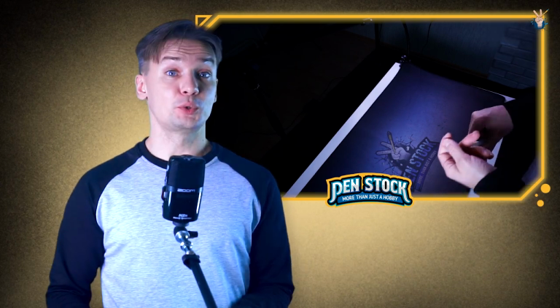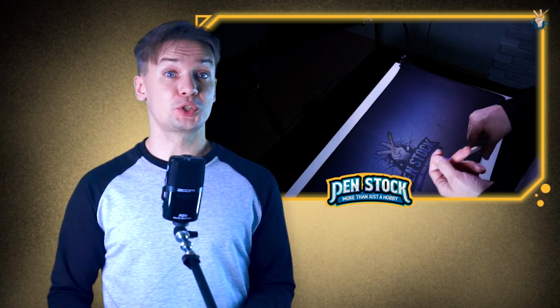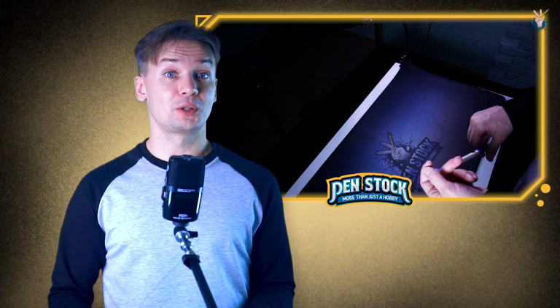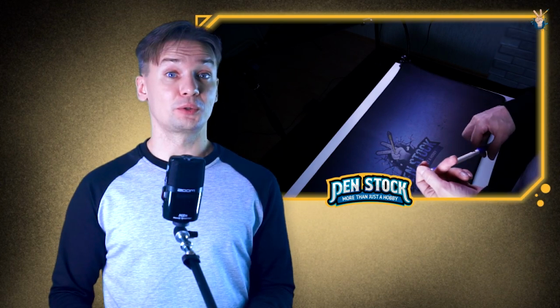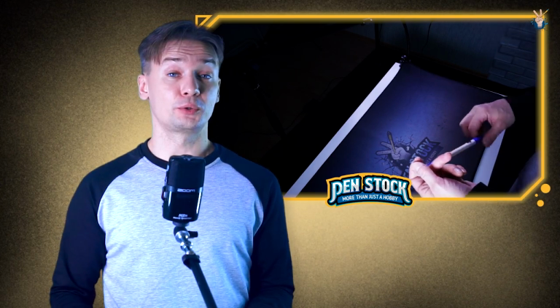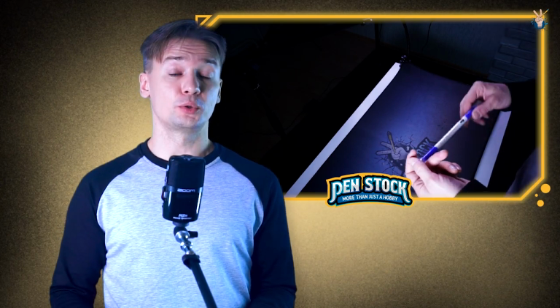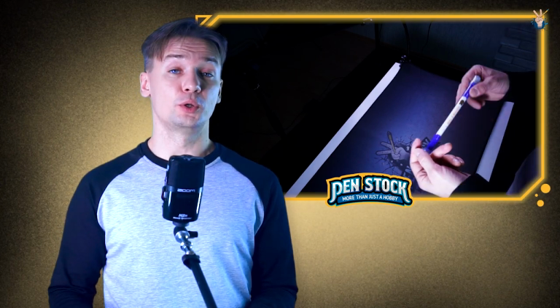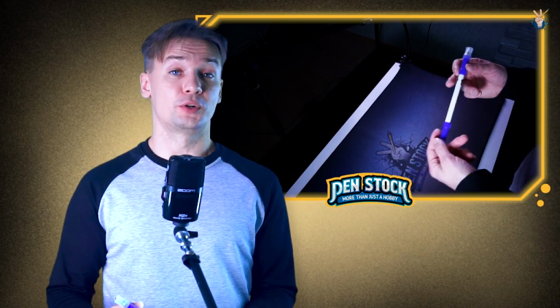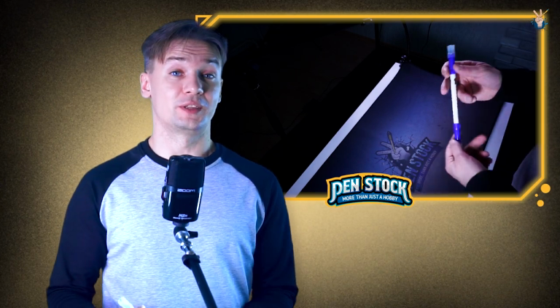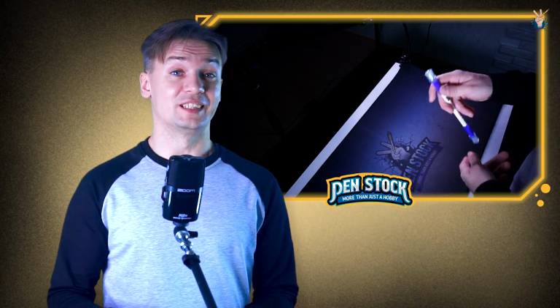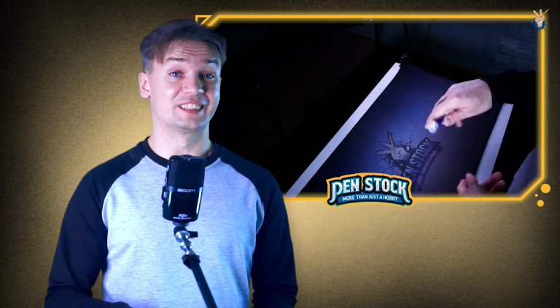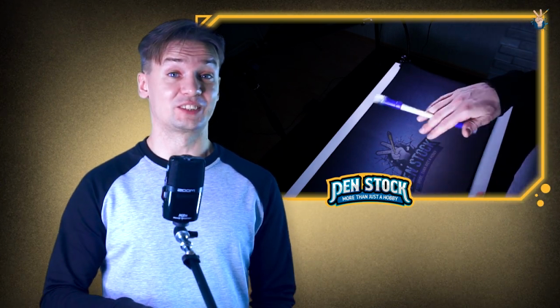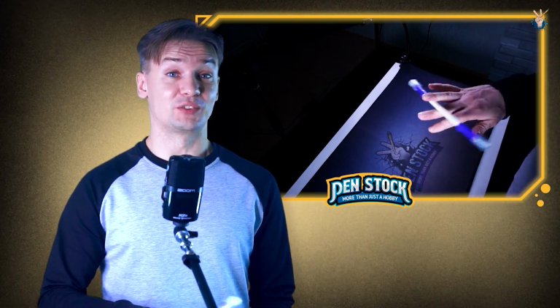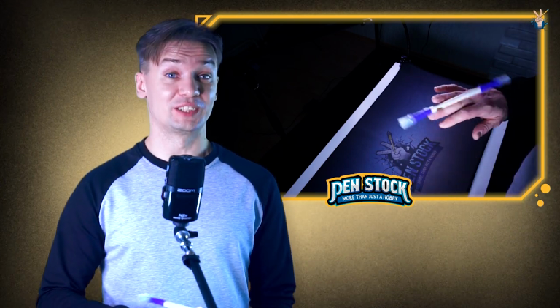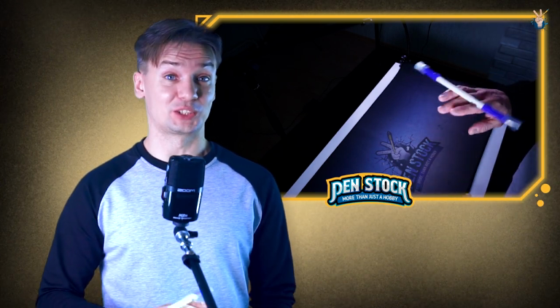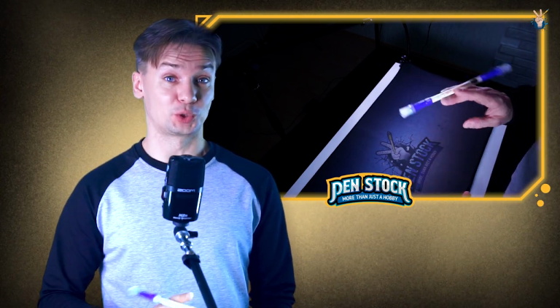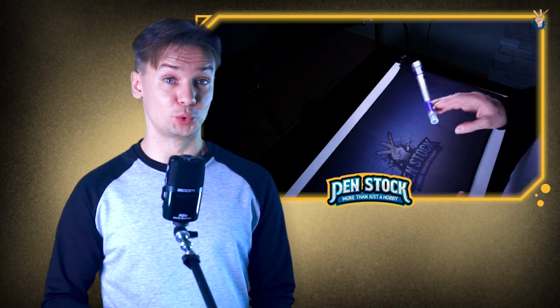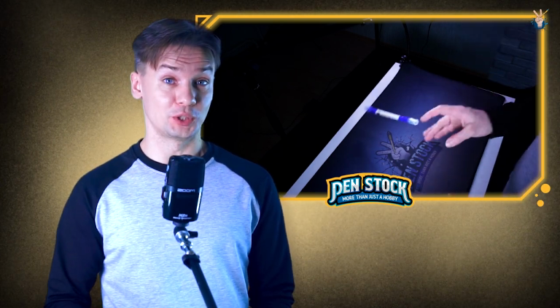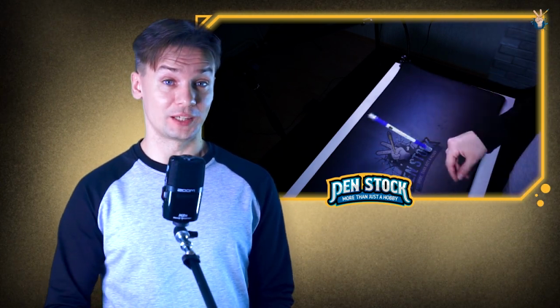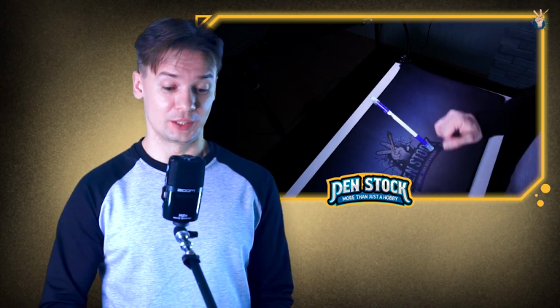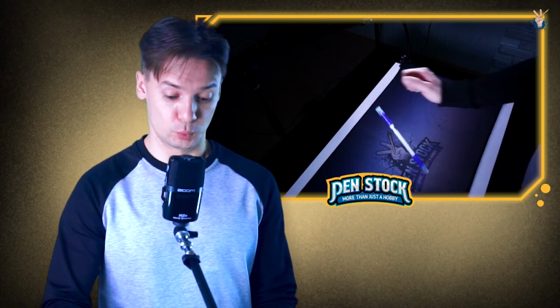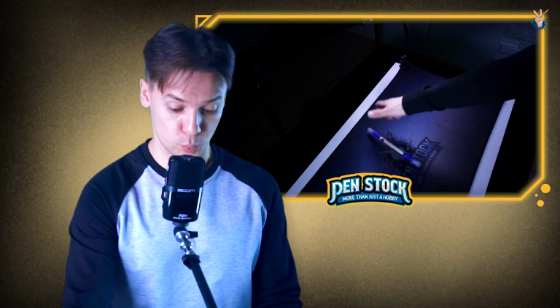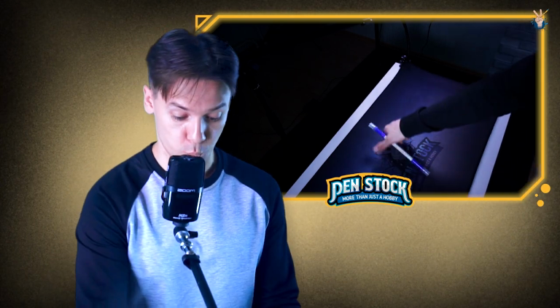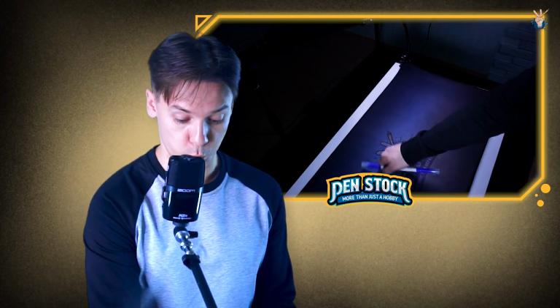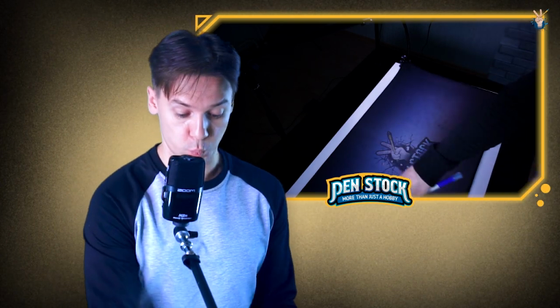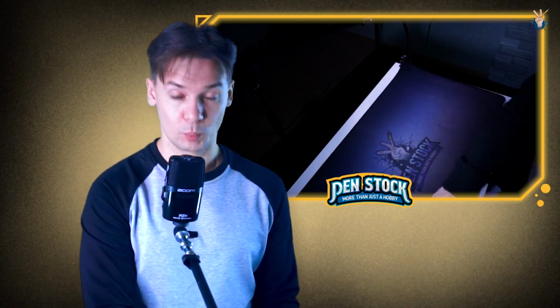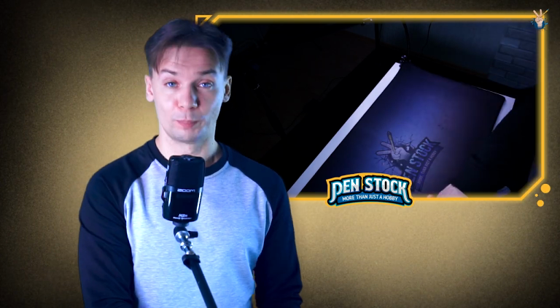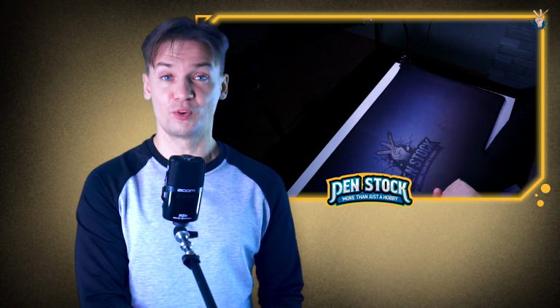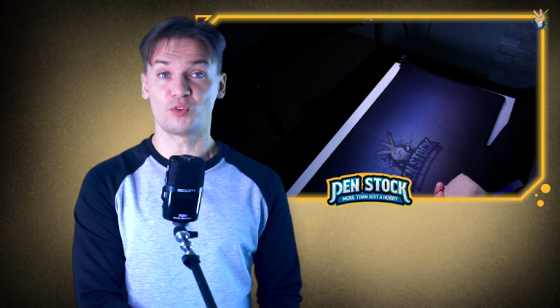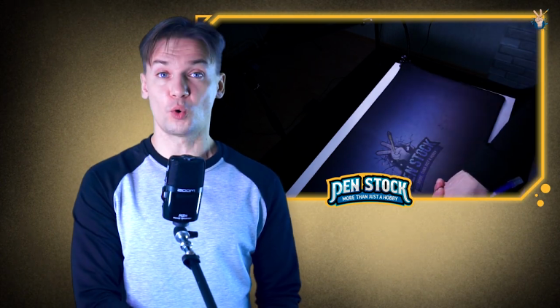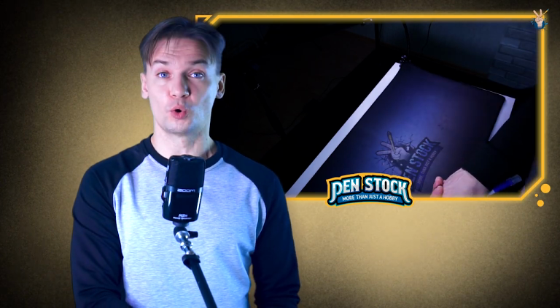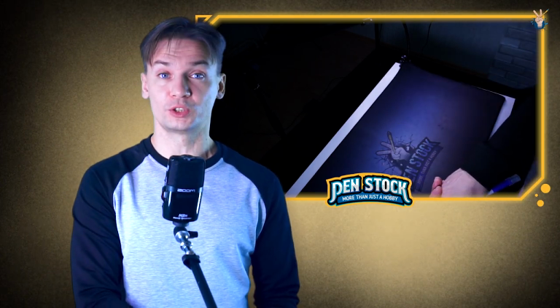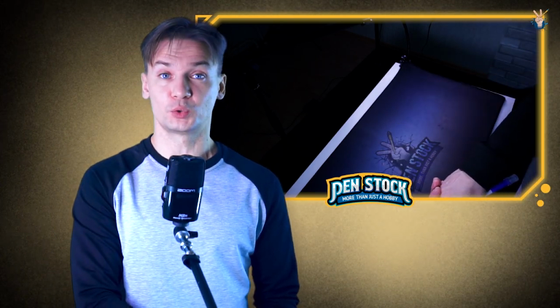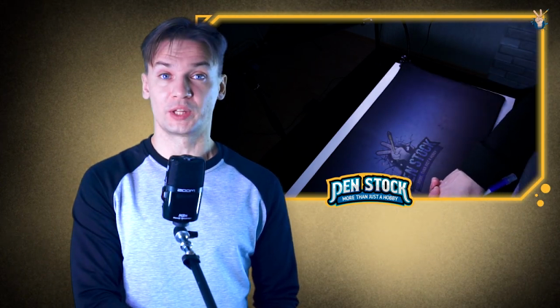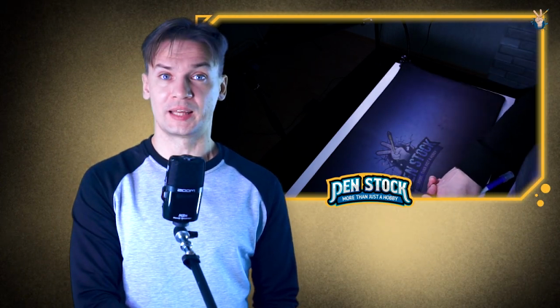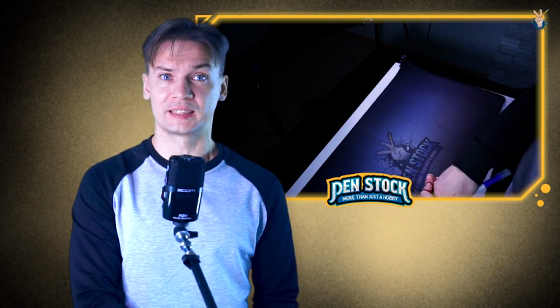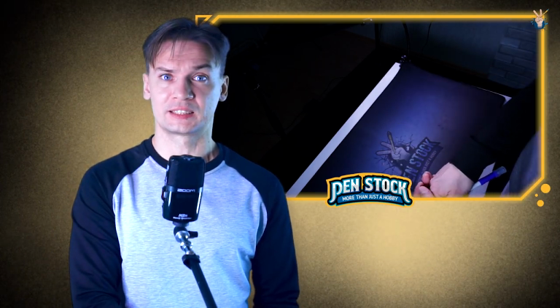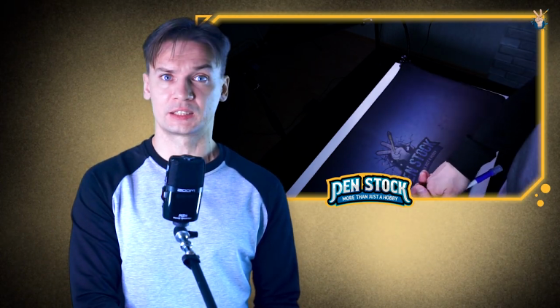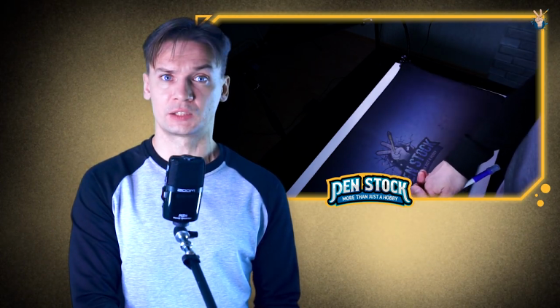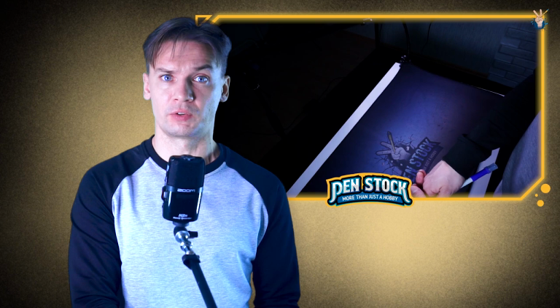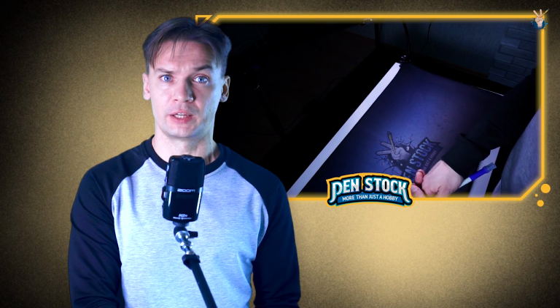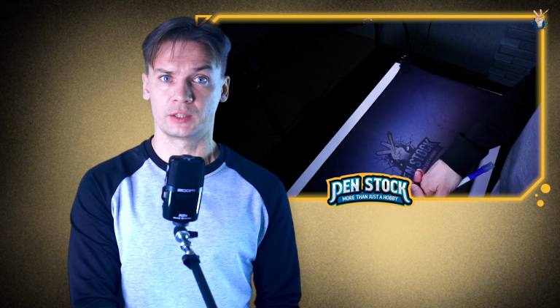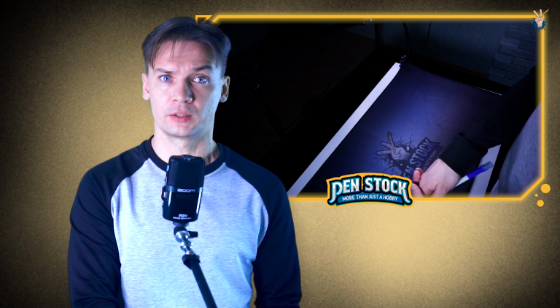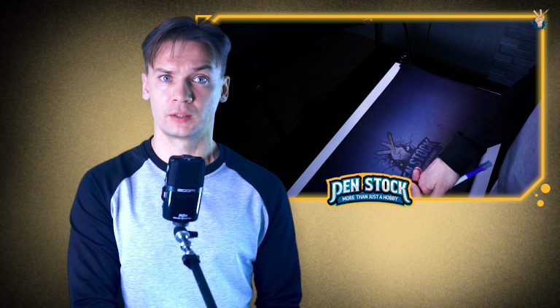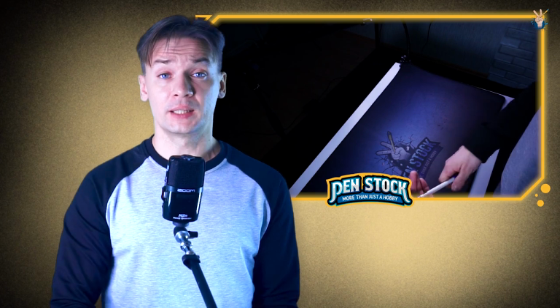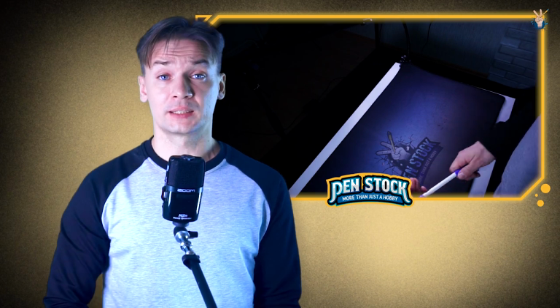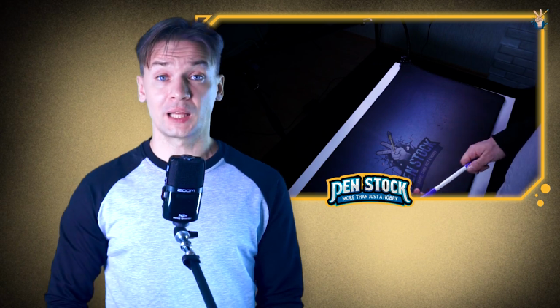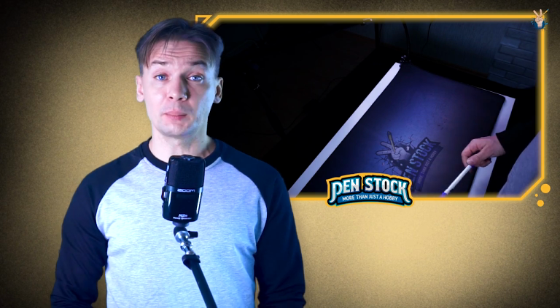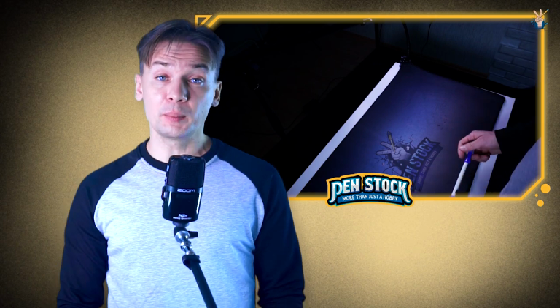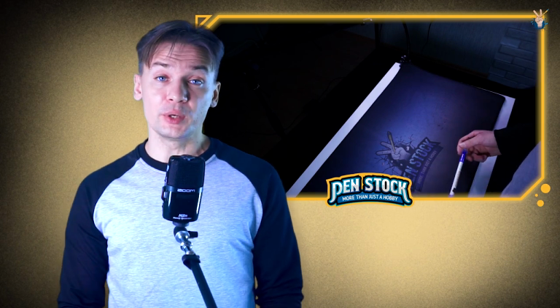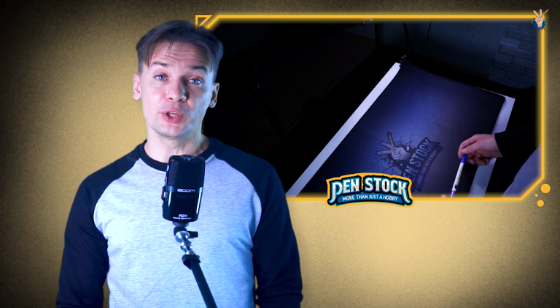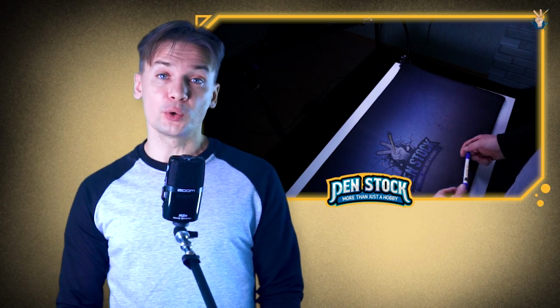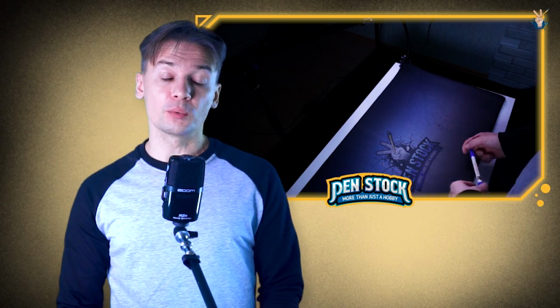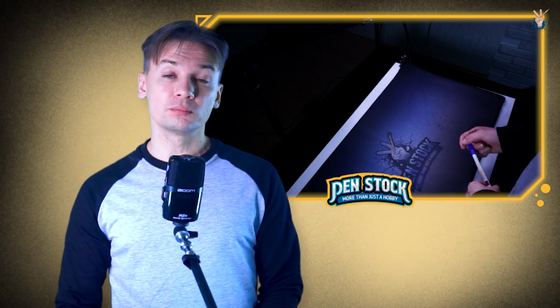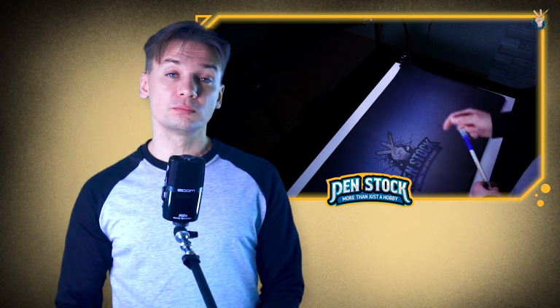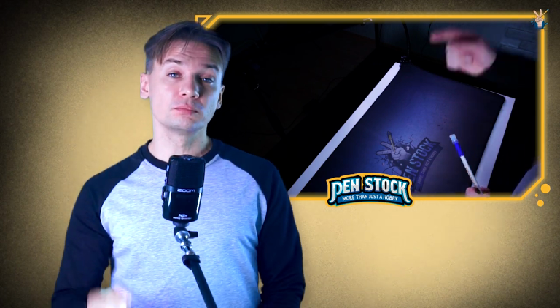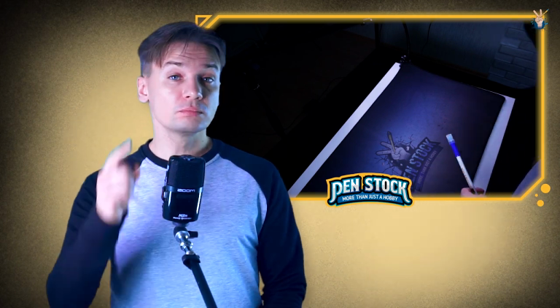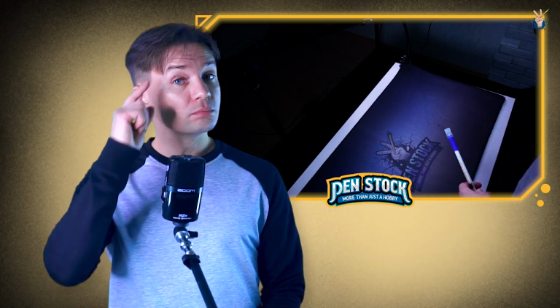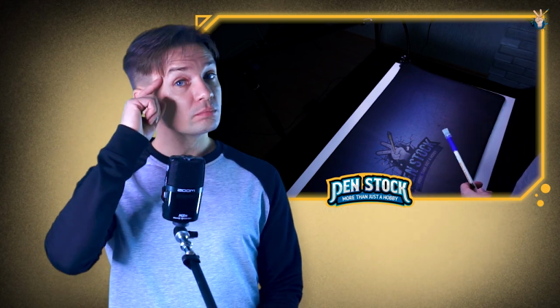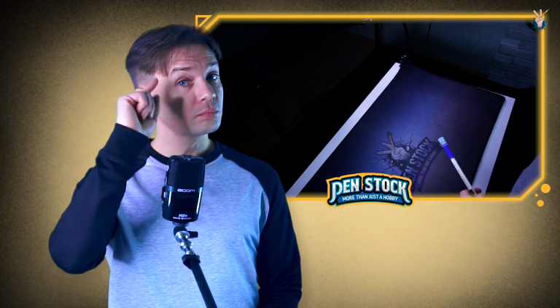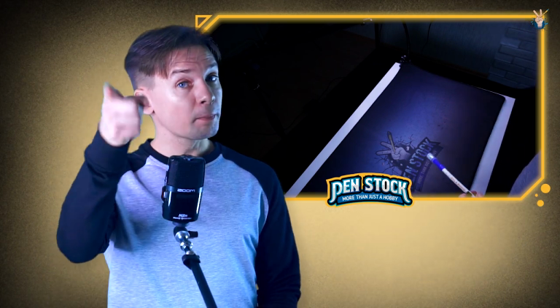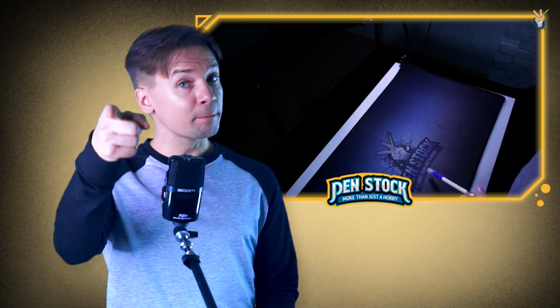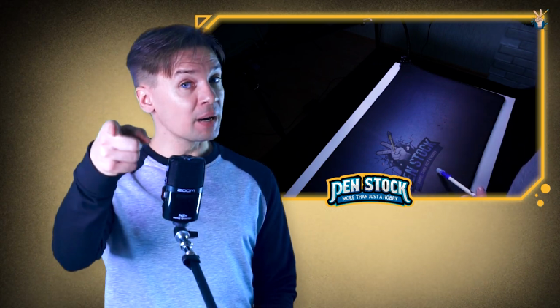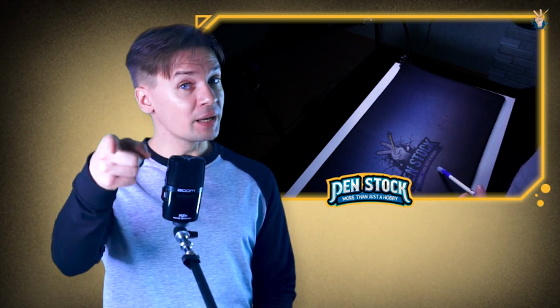I wish to learn this trick sooner and move on to the next trick. May the style be with you, bye.